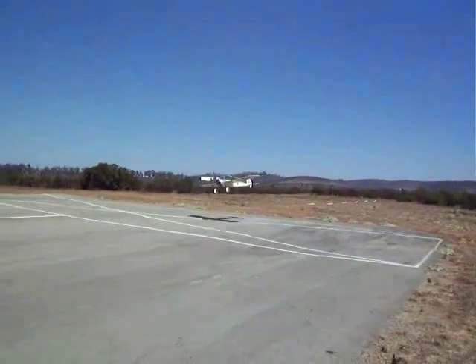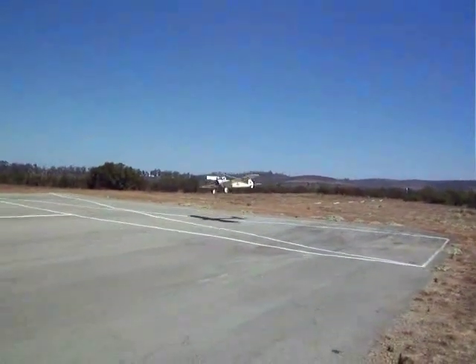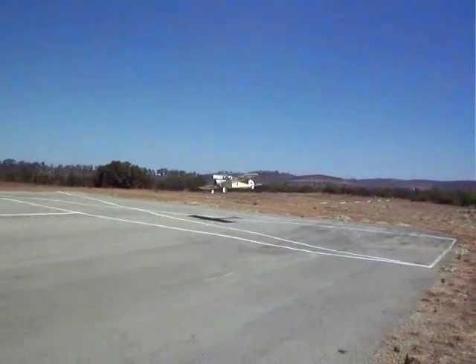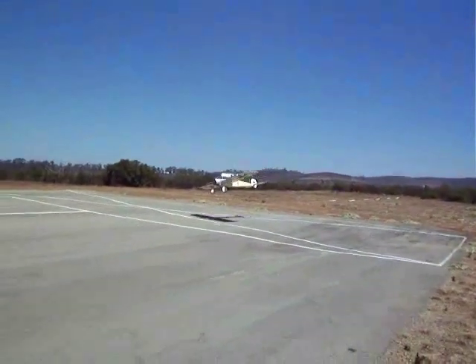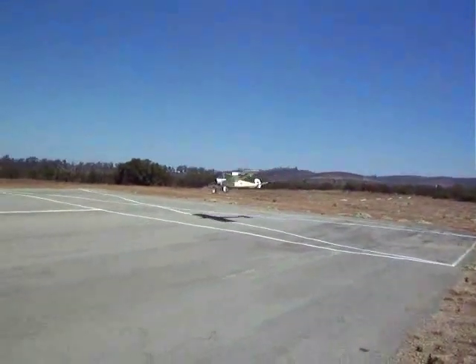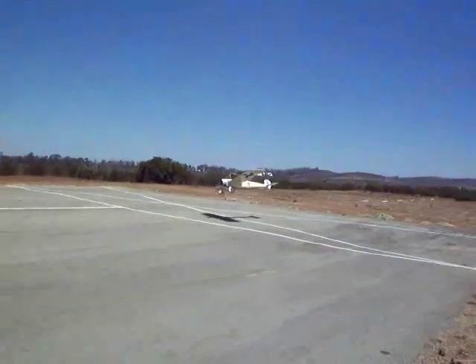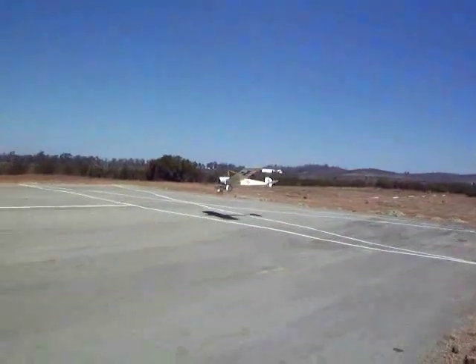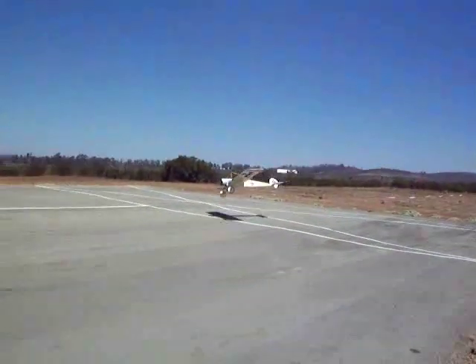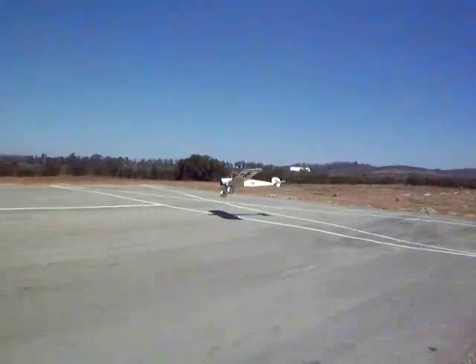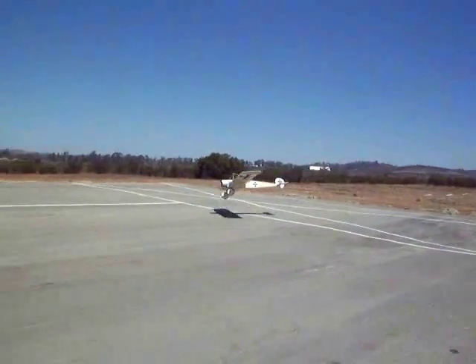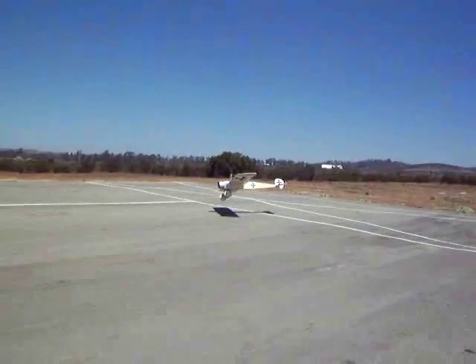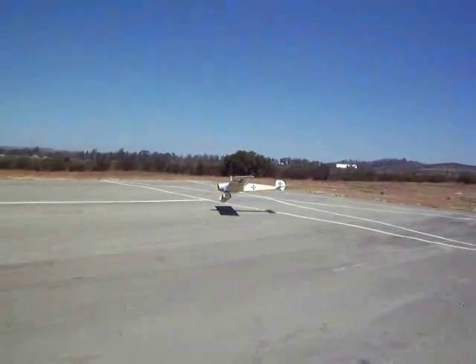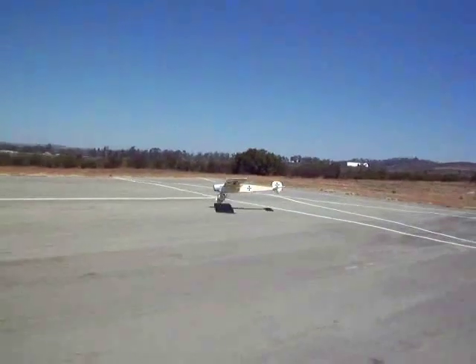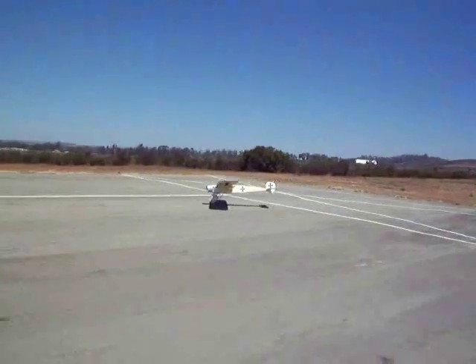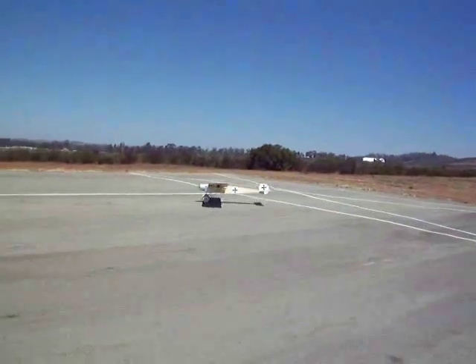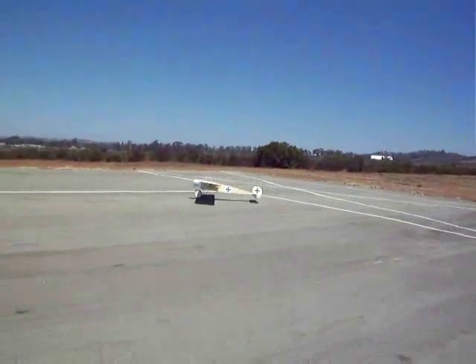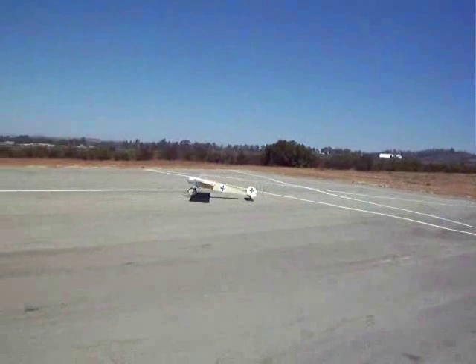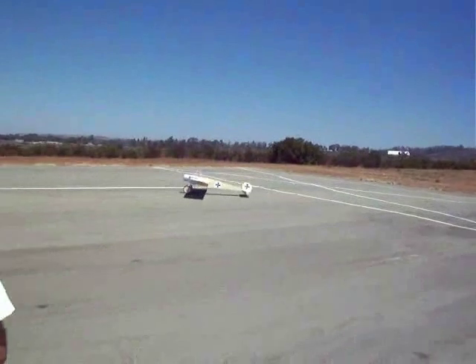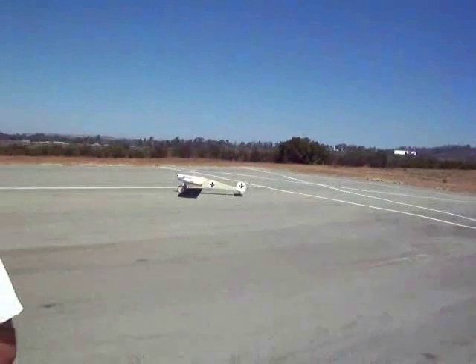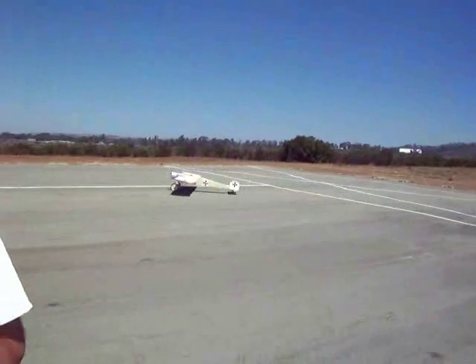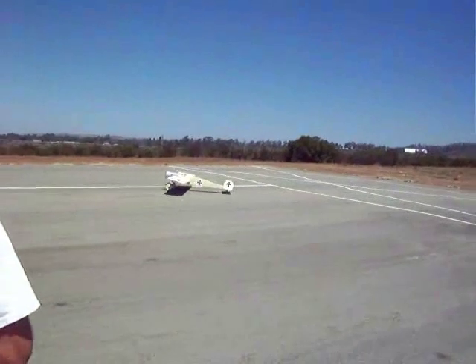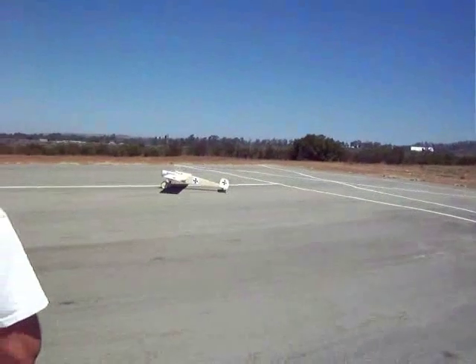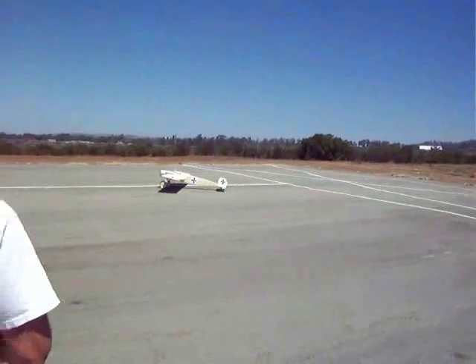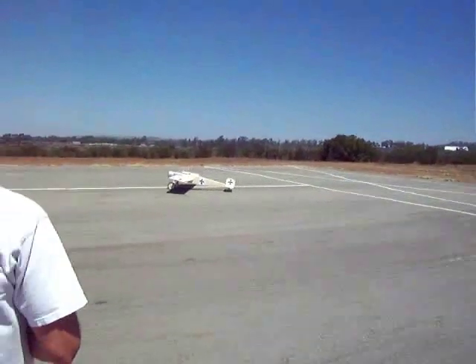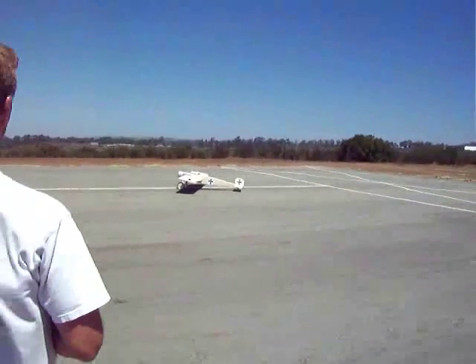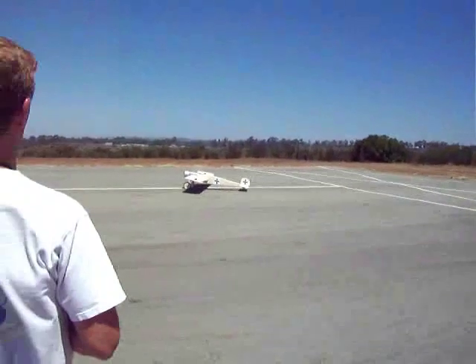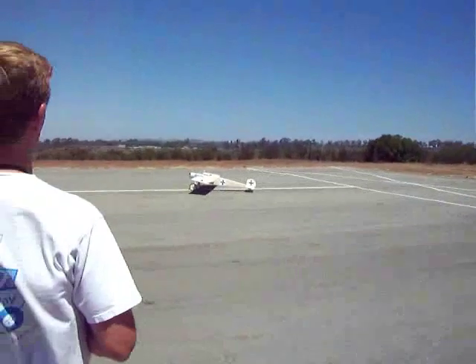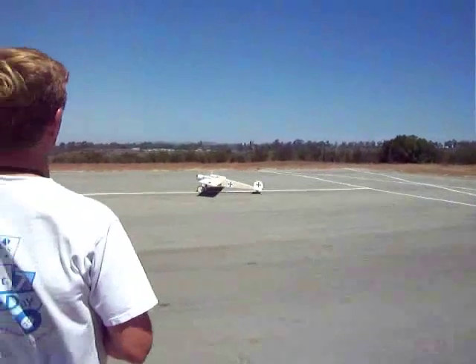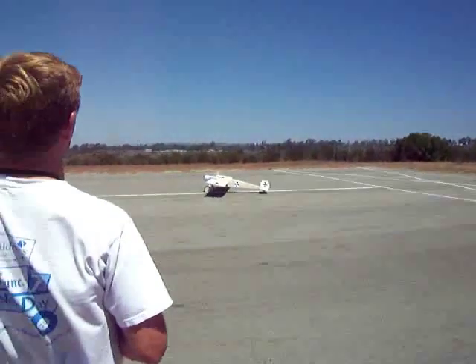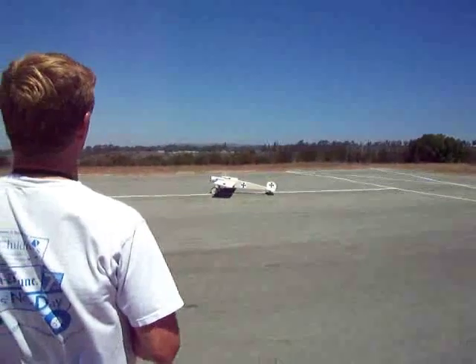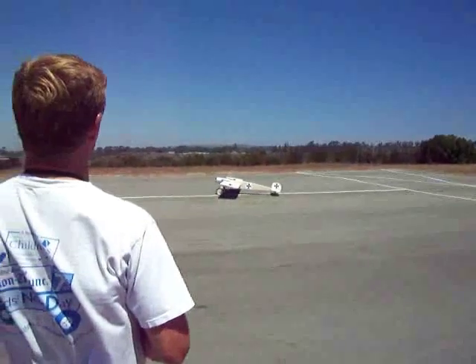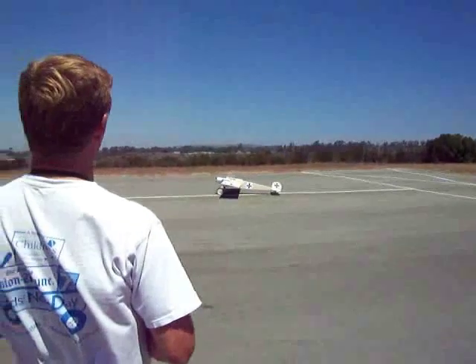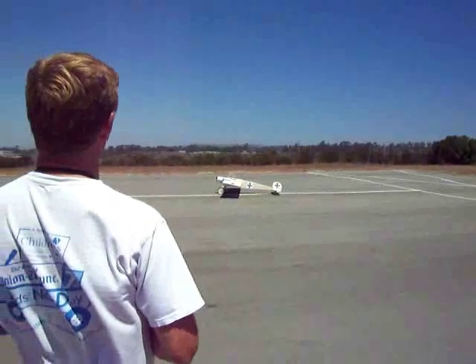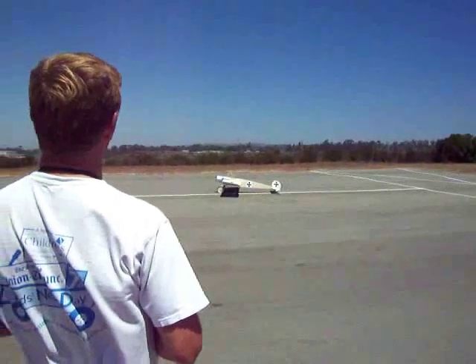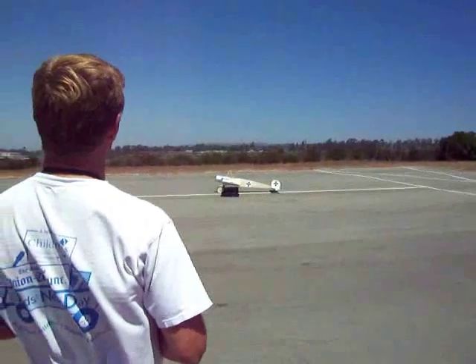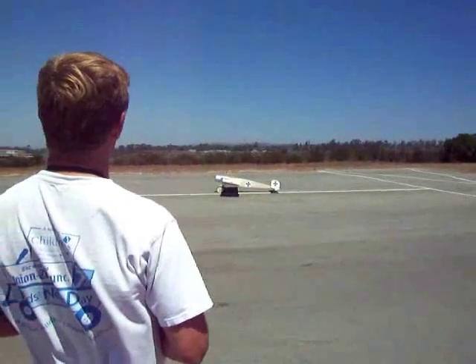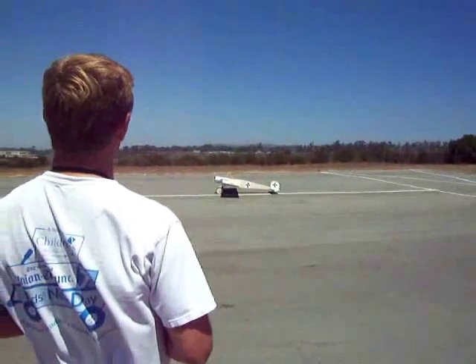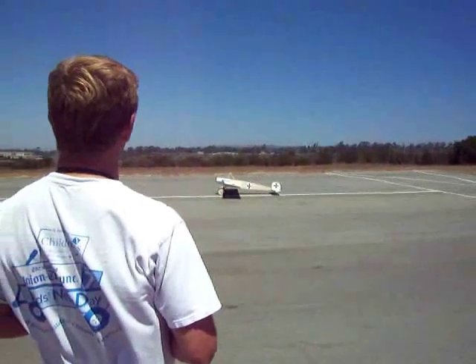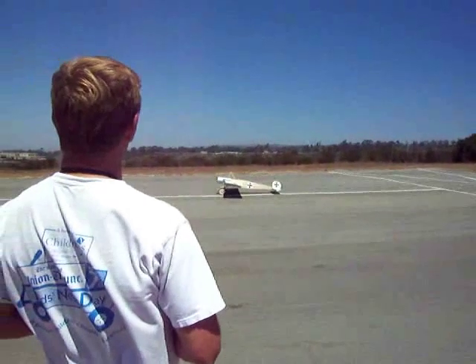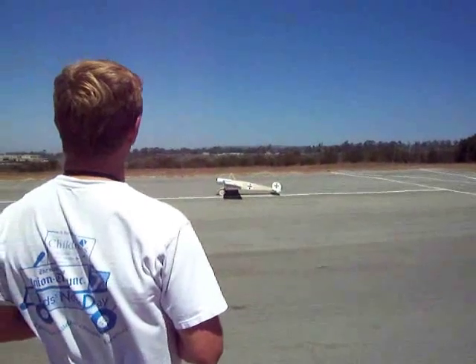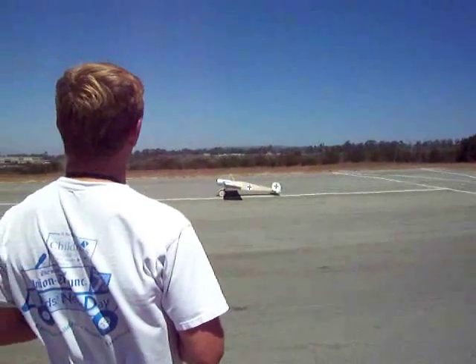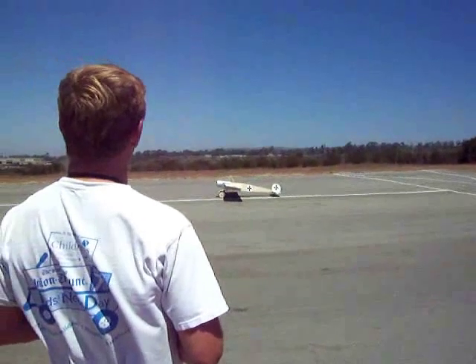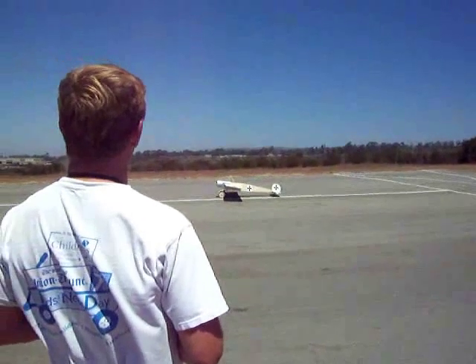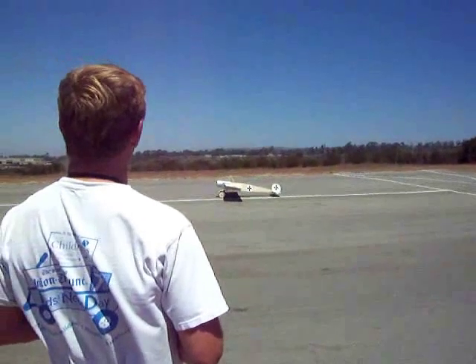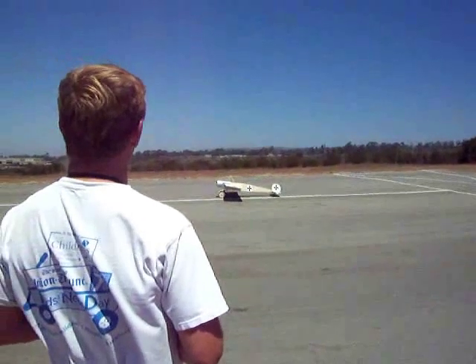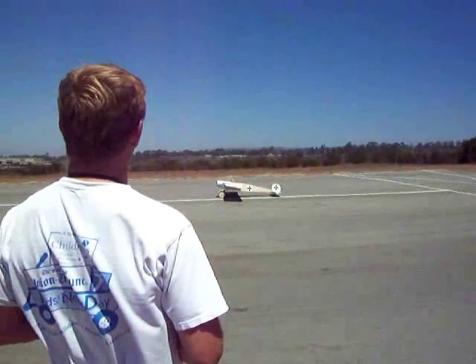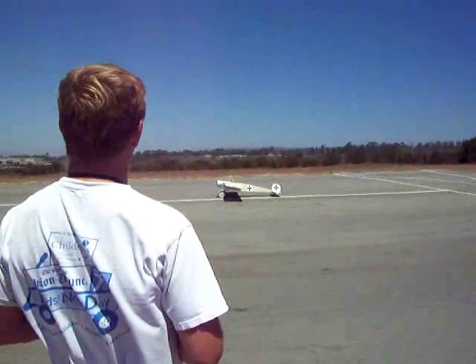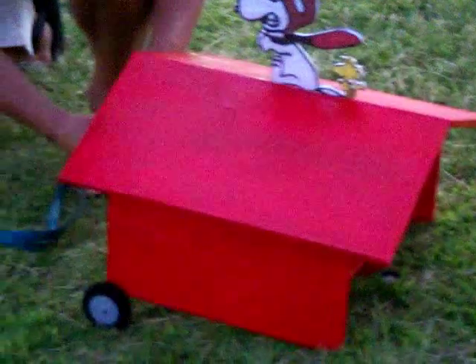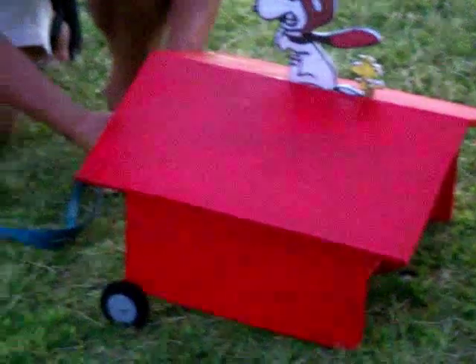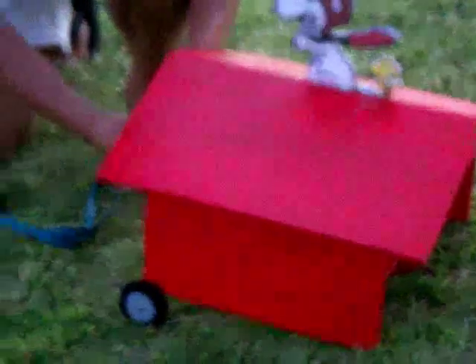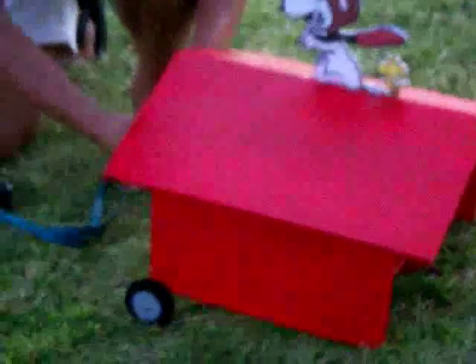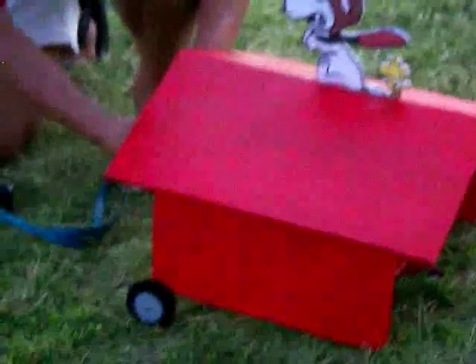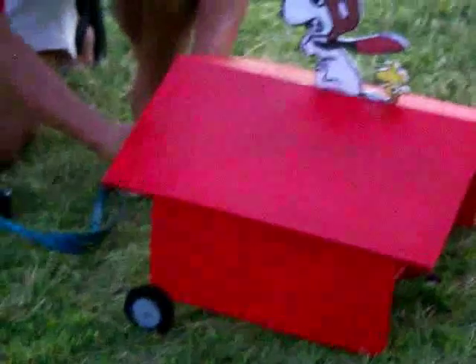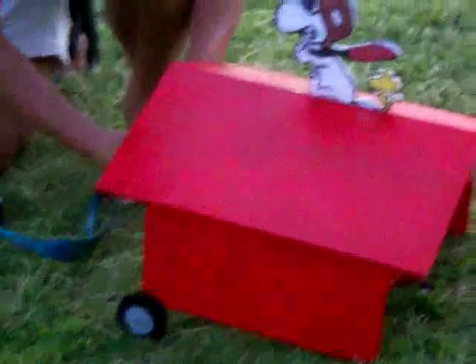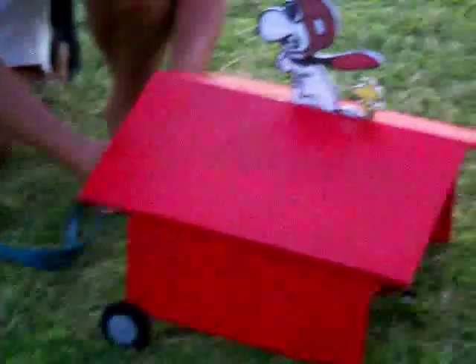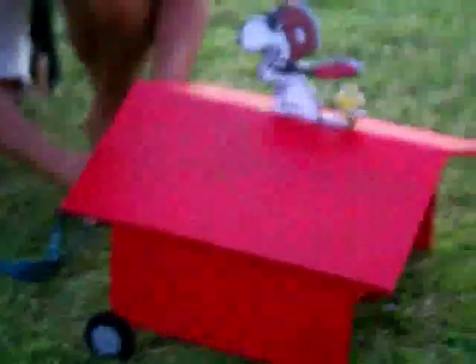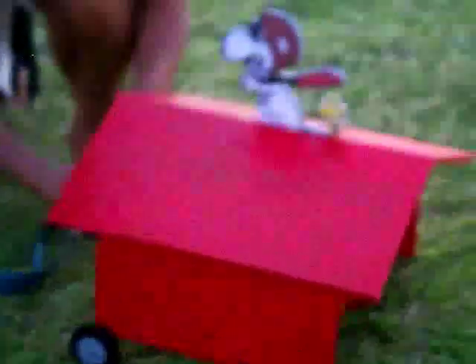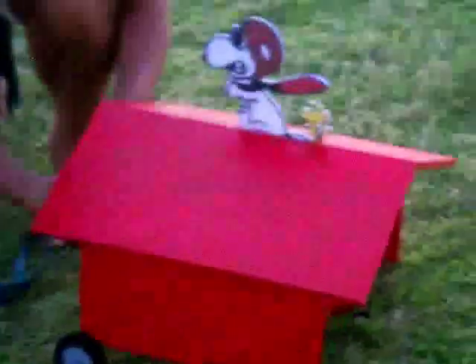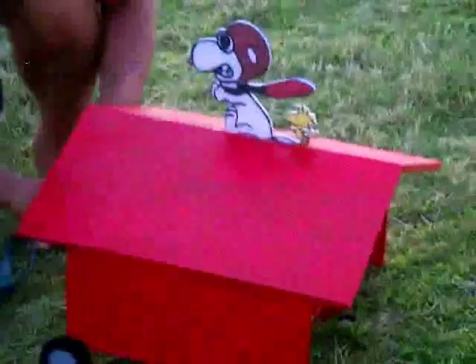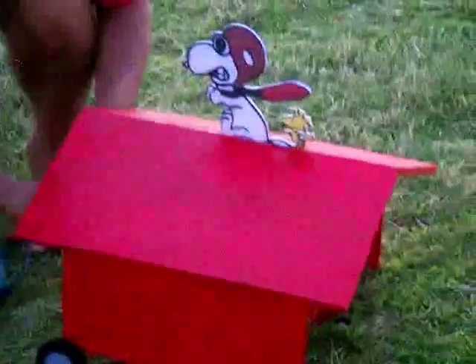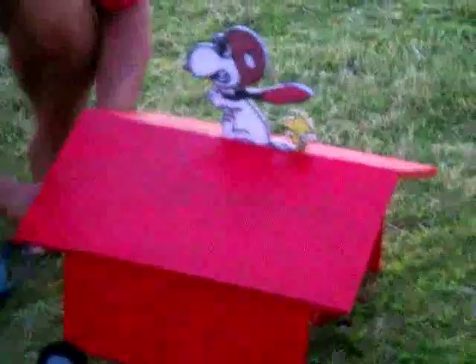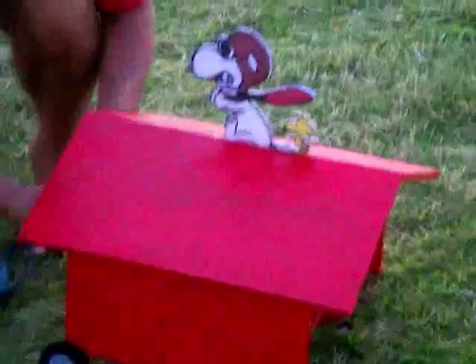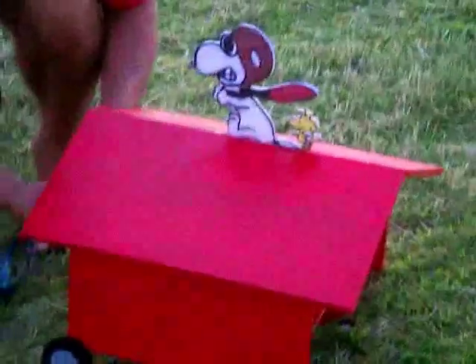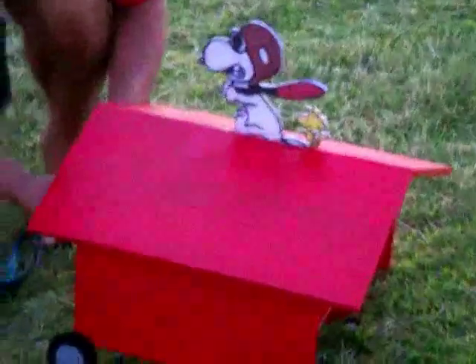As you see, it lands quite slowly and comes to a stop, and we had about 5 to 10 knot winds.